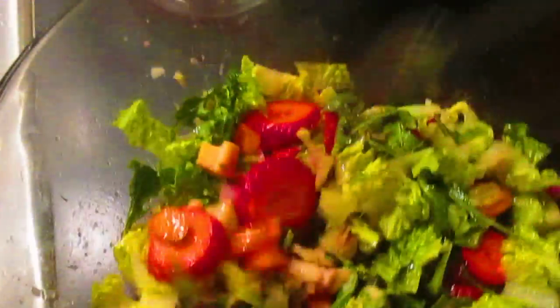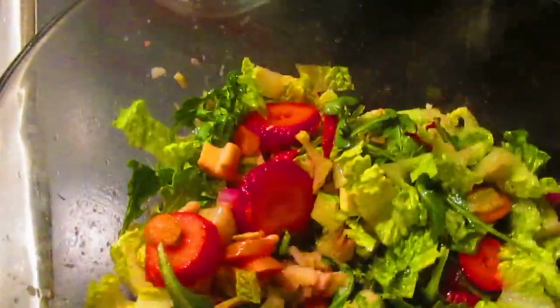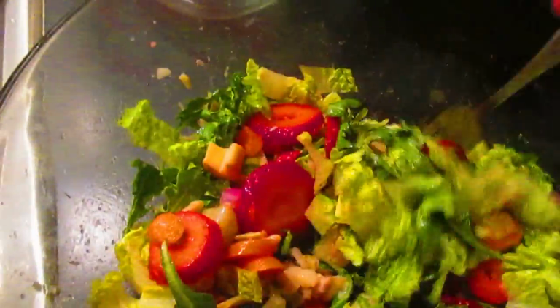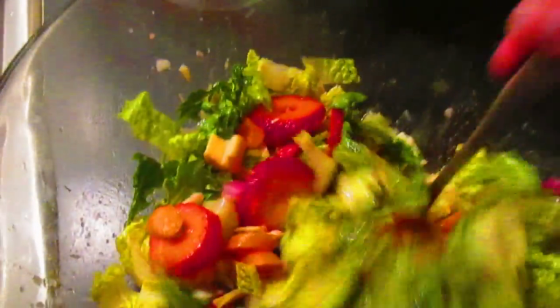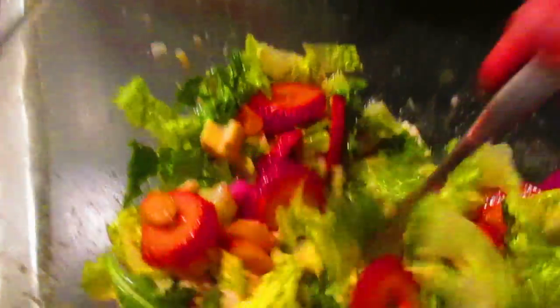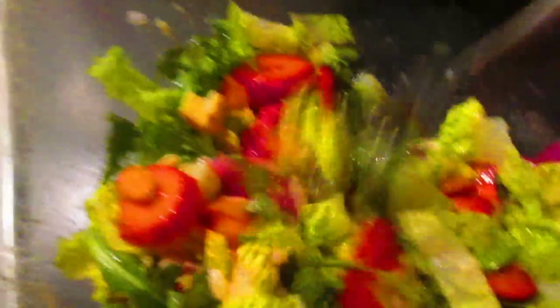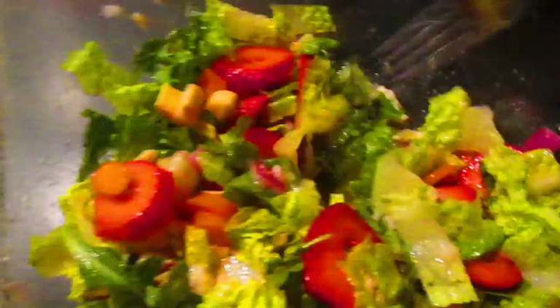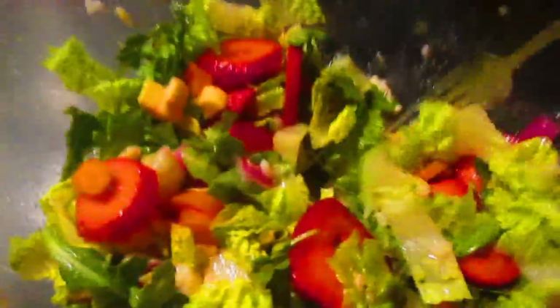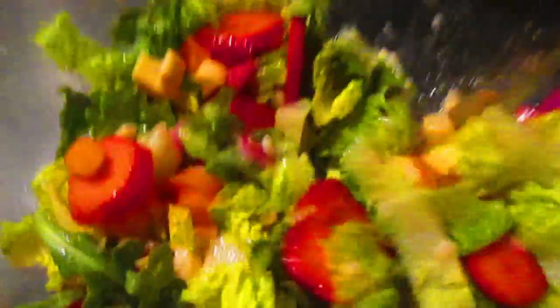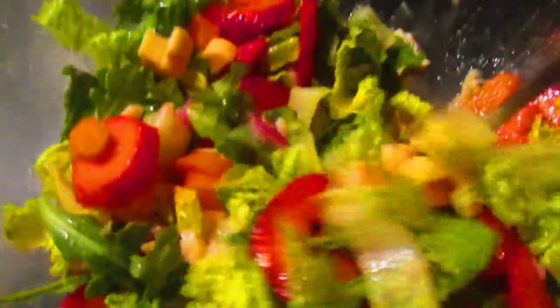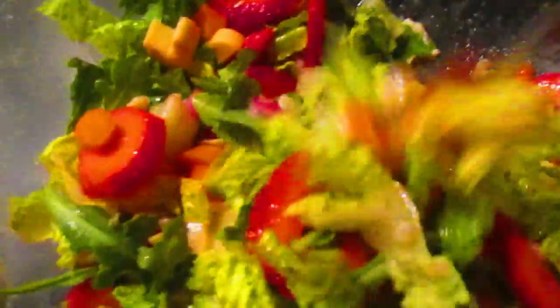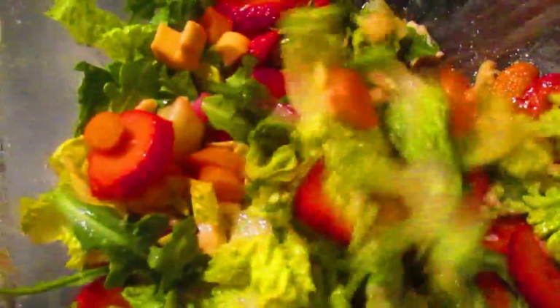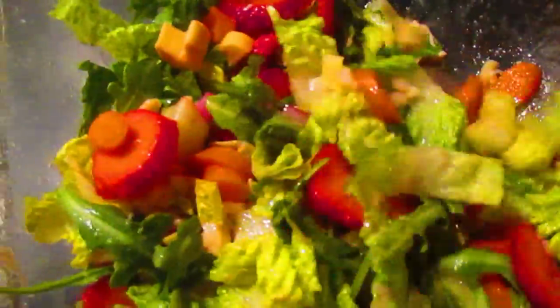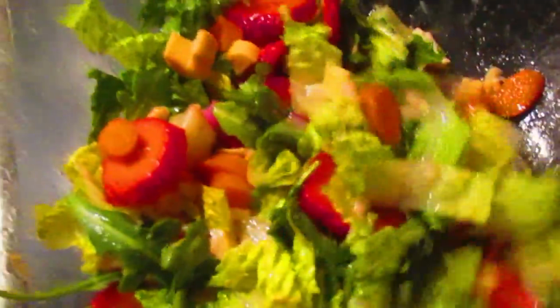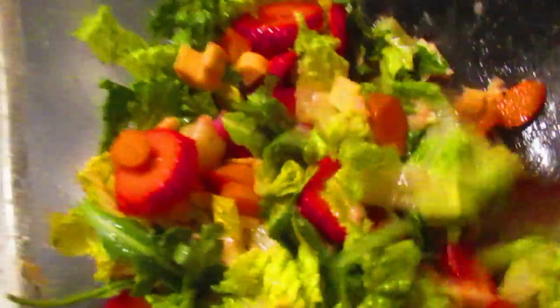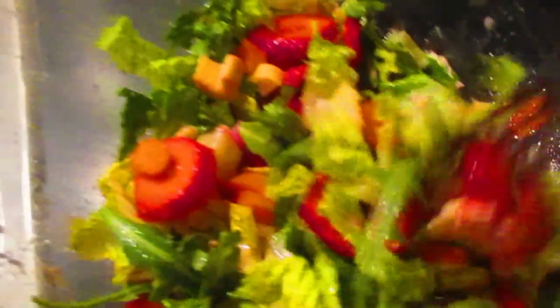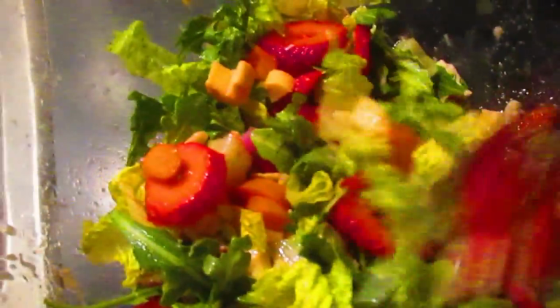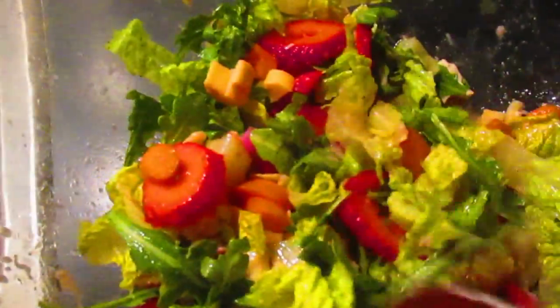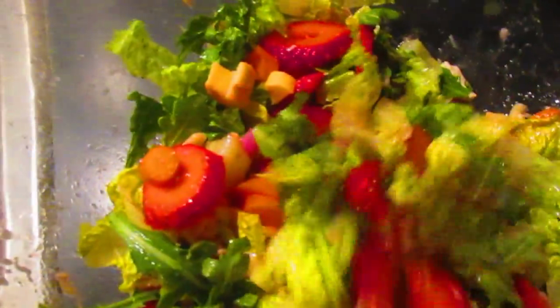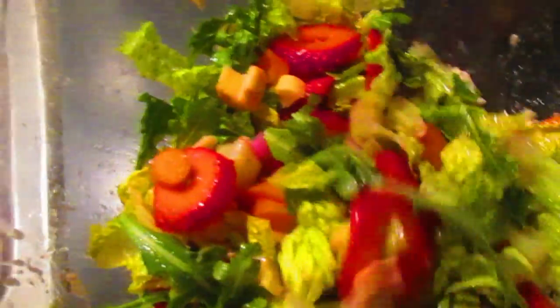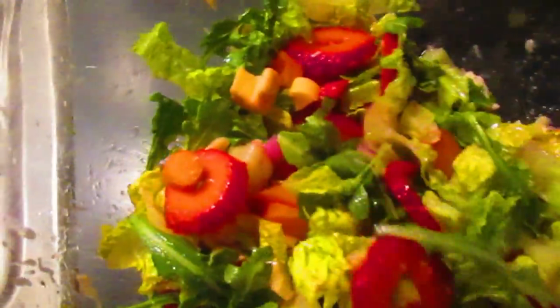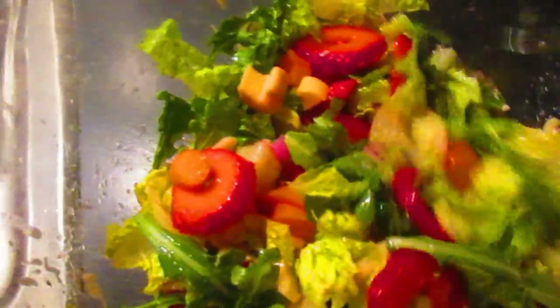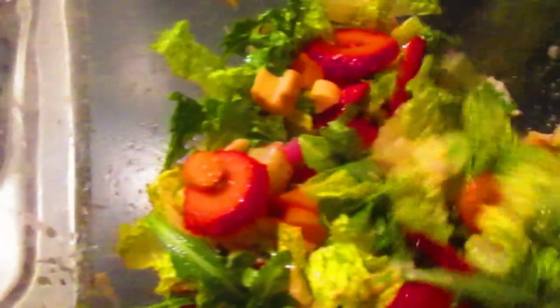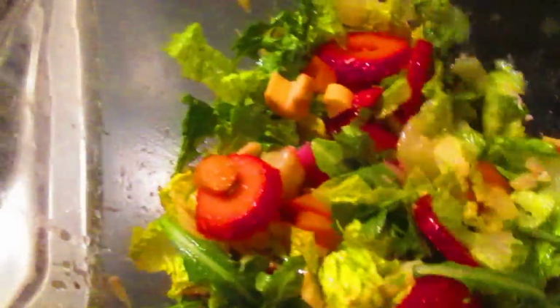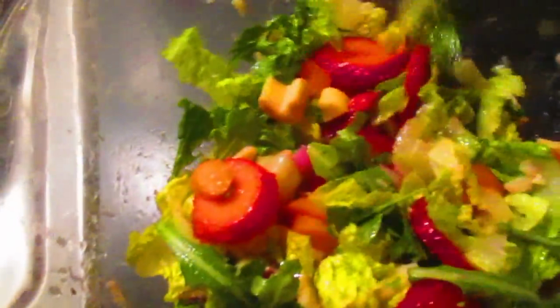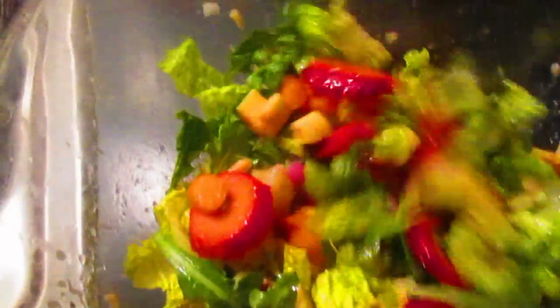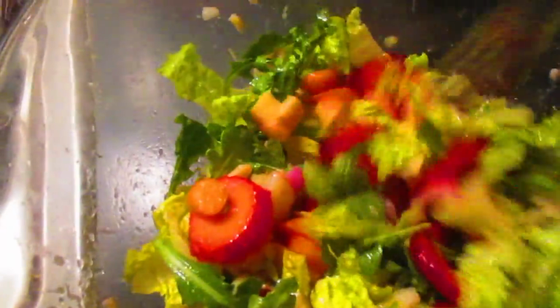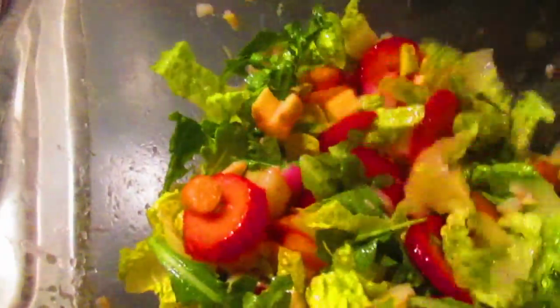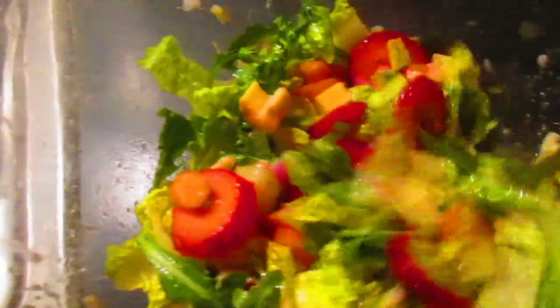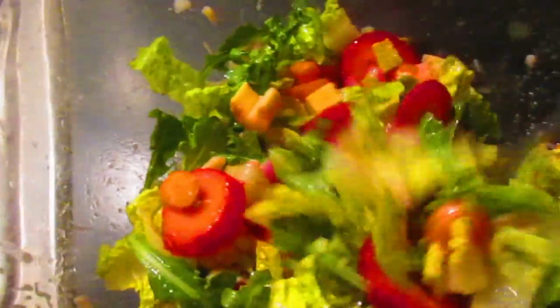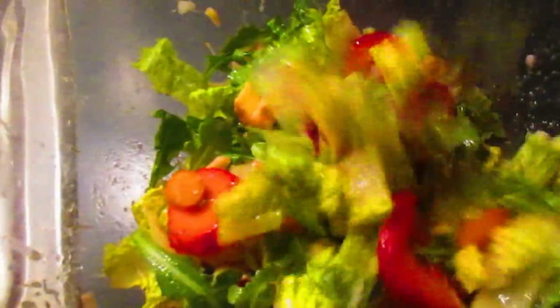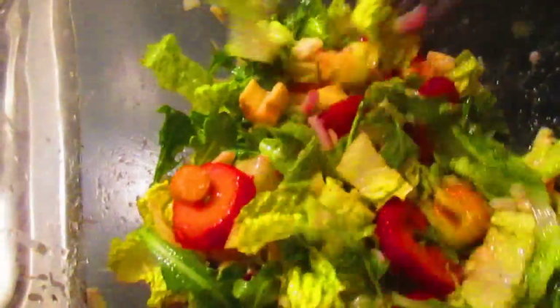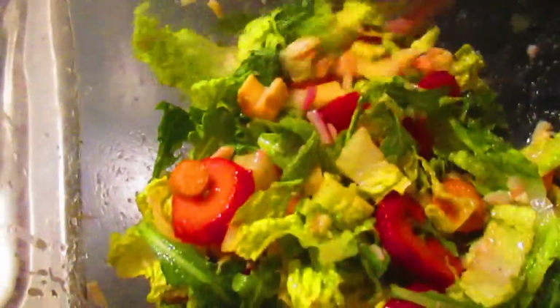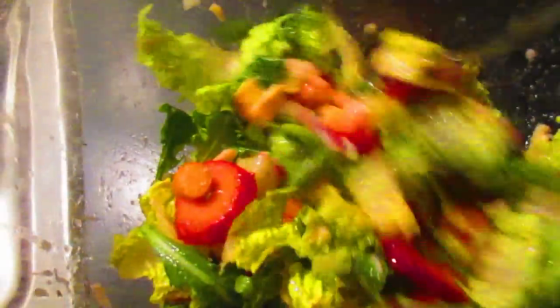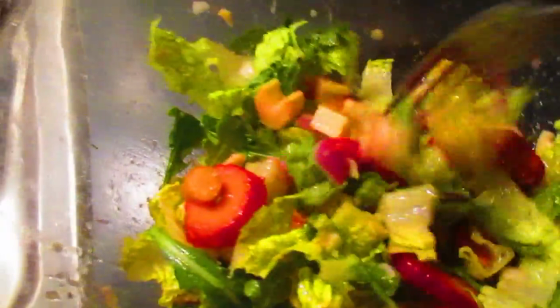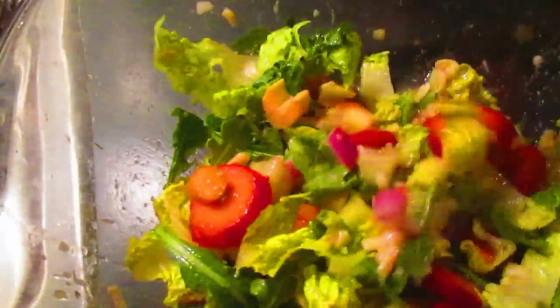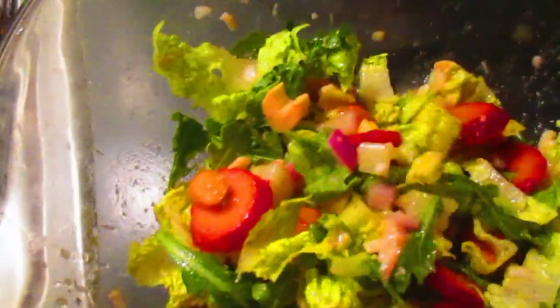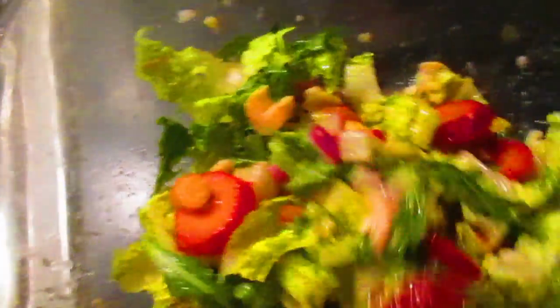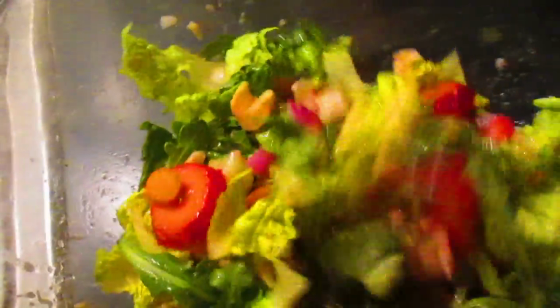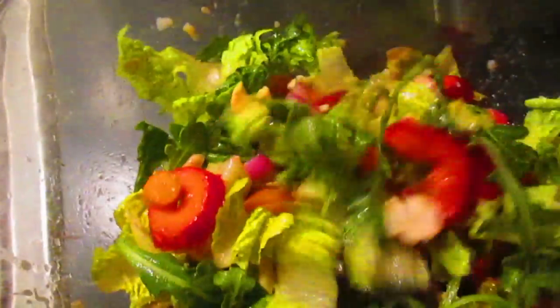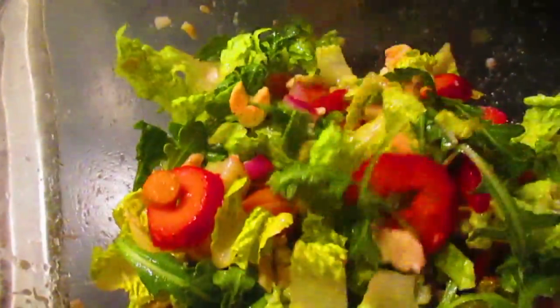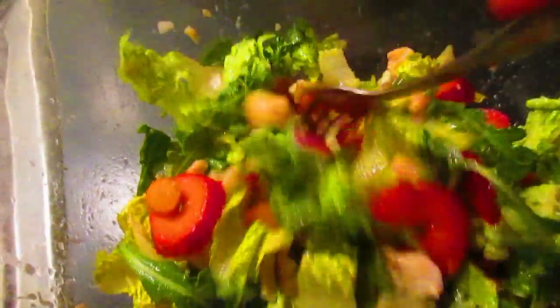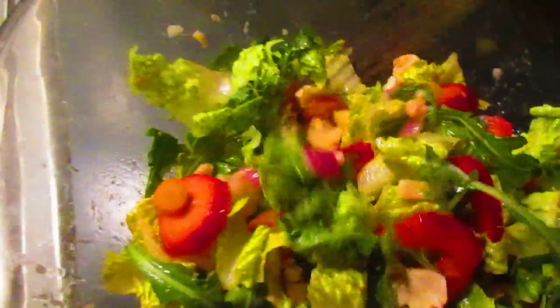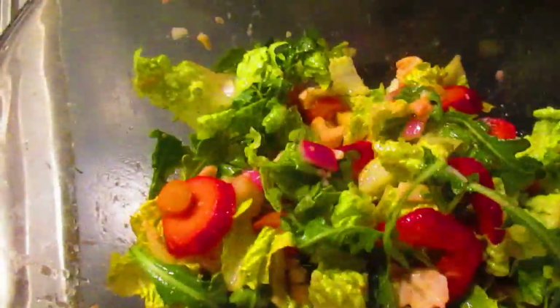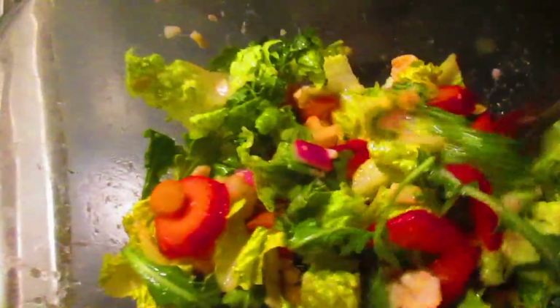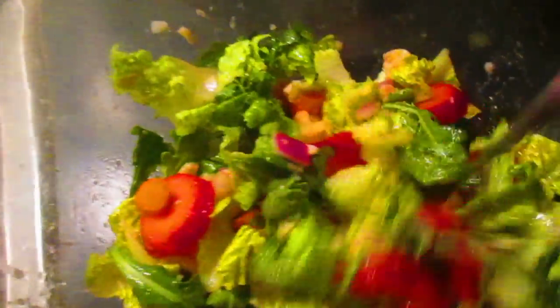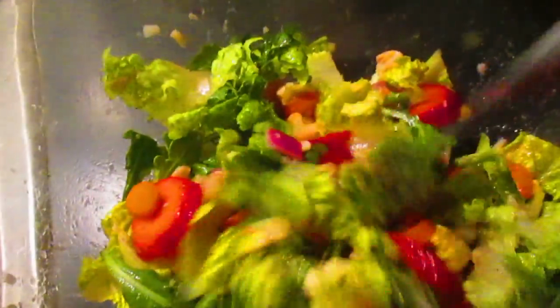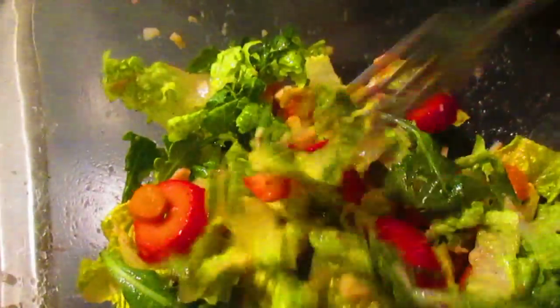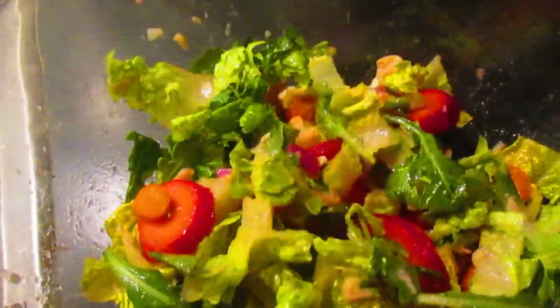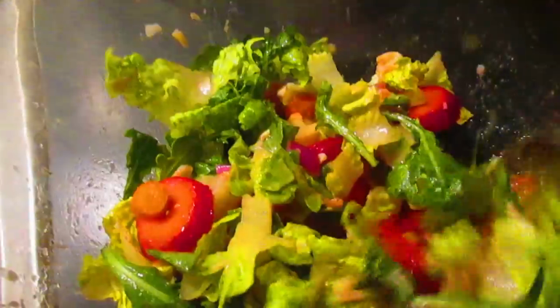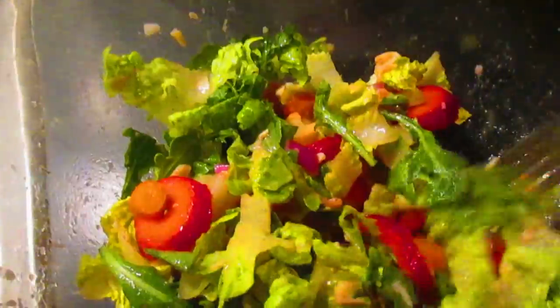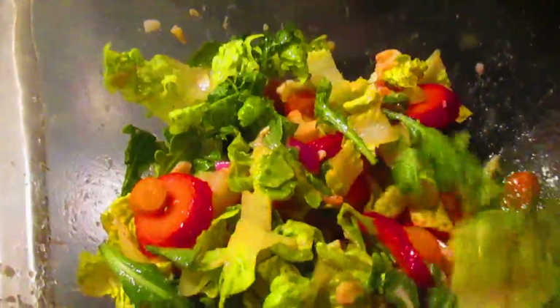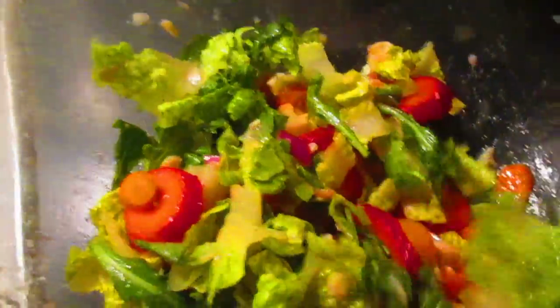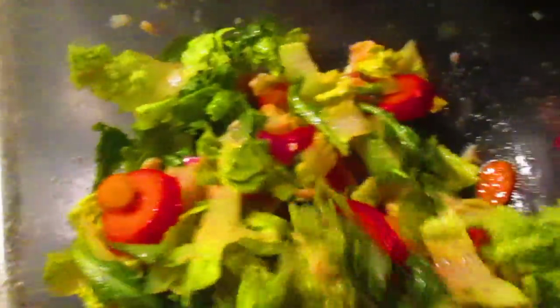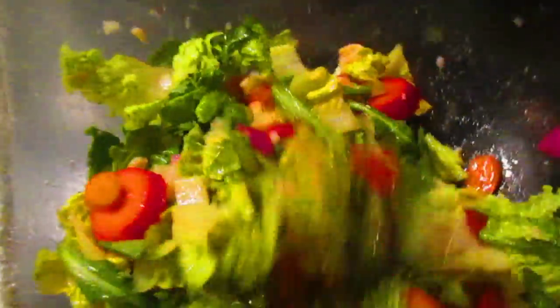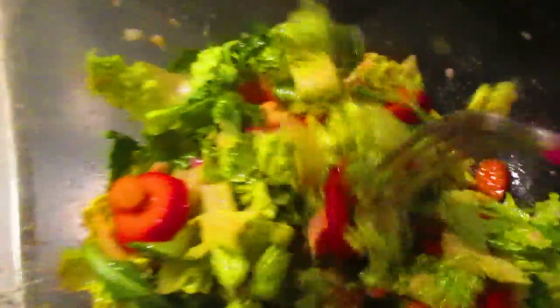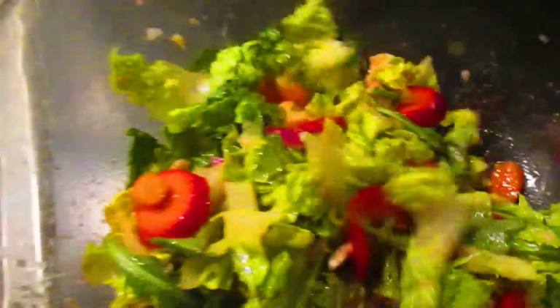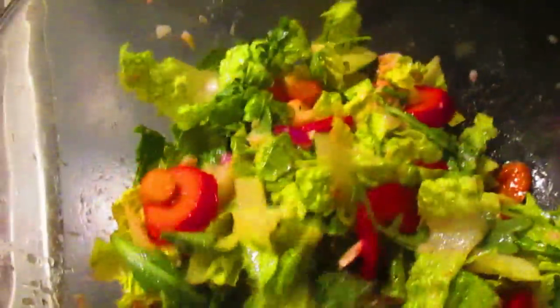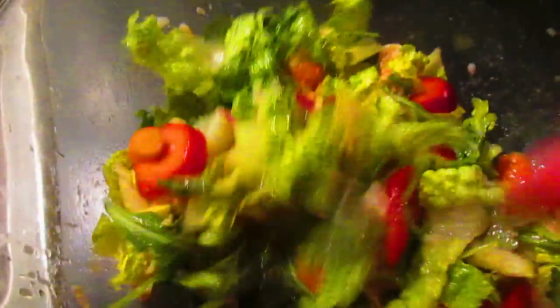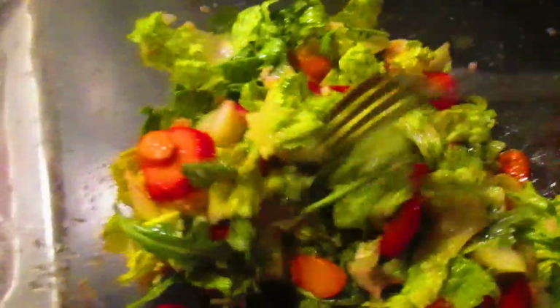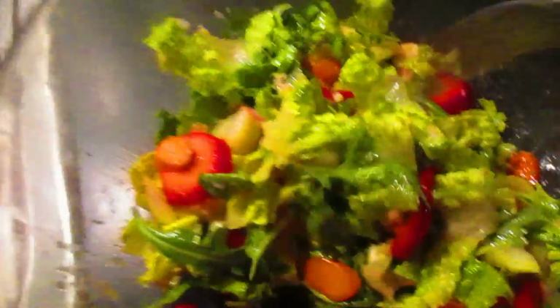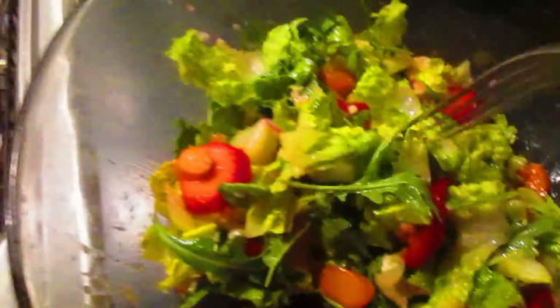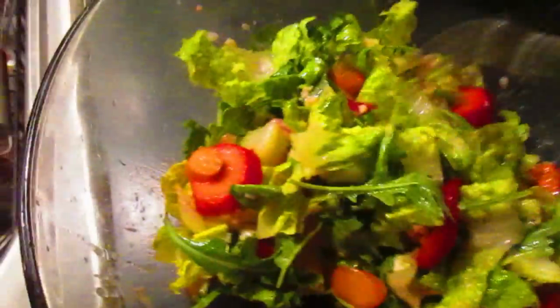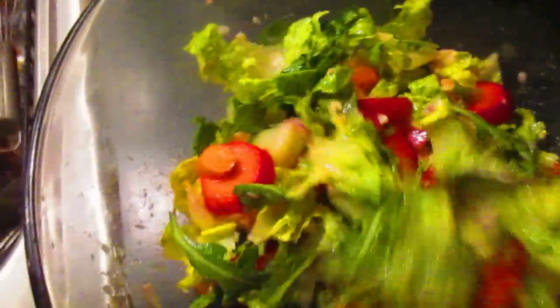I made my own dressing: olive oil, vinegar, salt, pepper, lemon juice, and a little Dijon mustard.